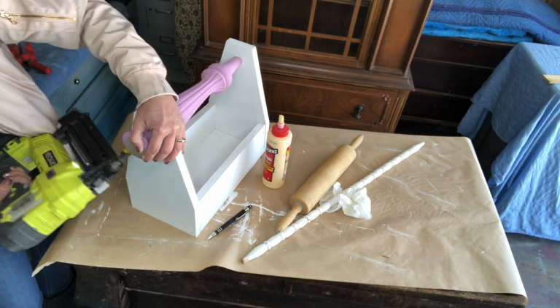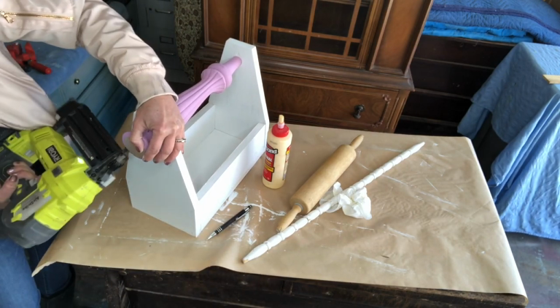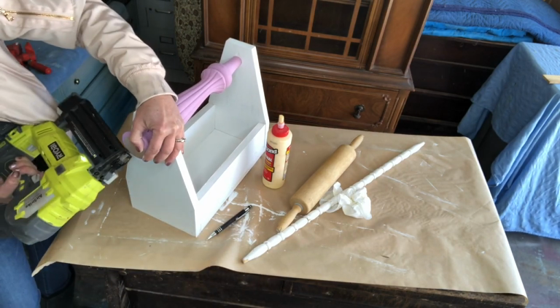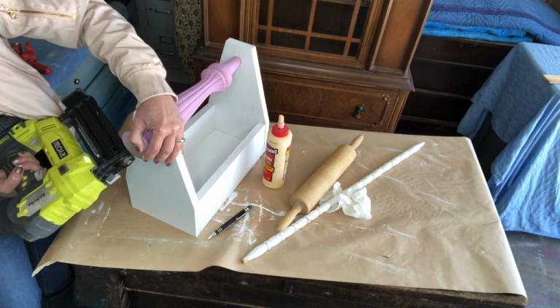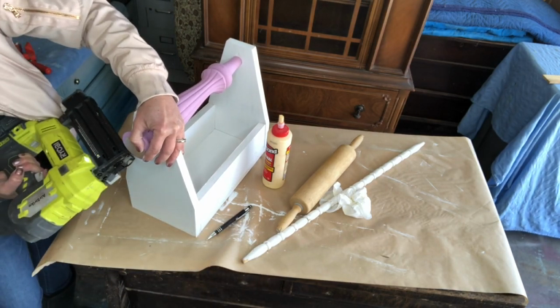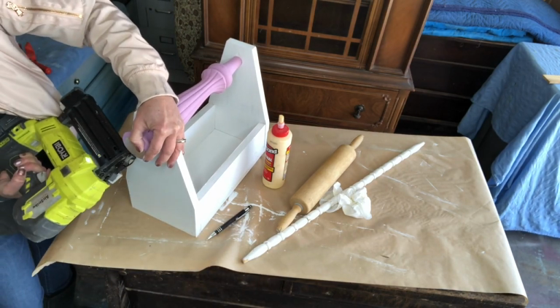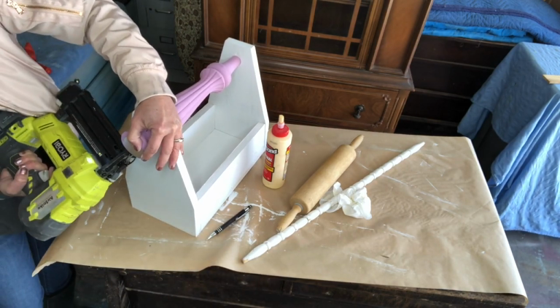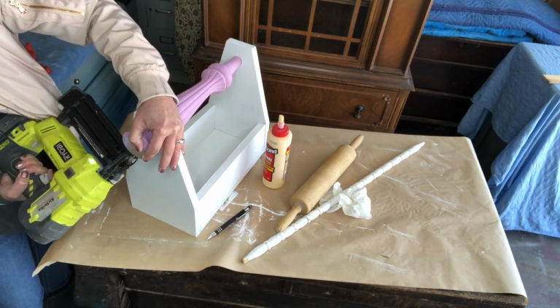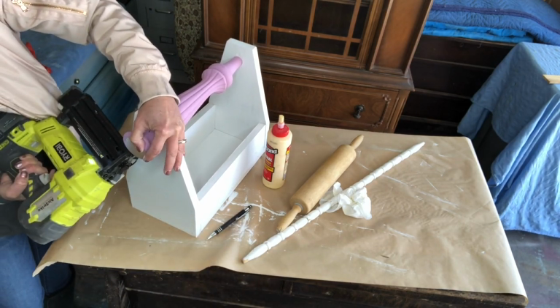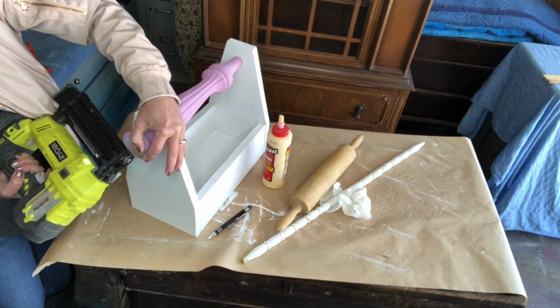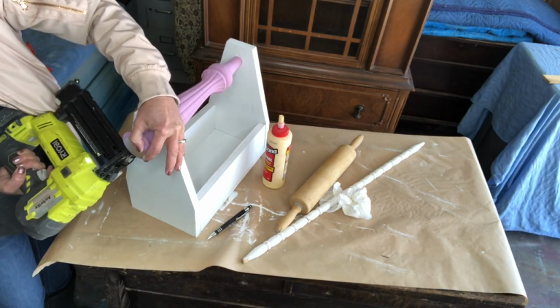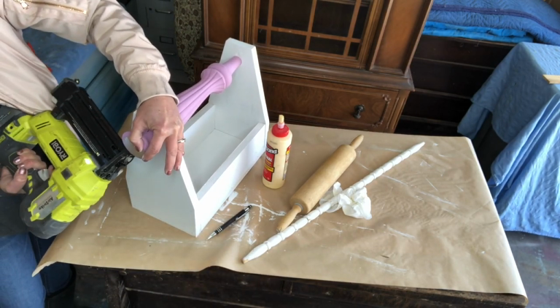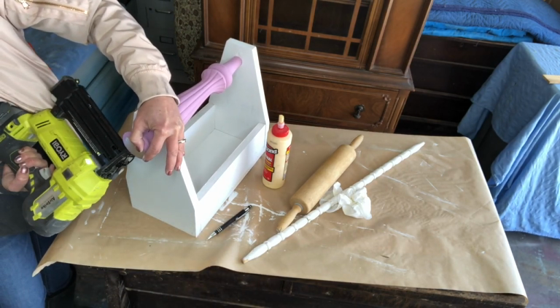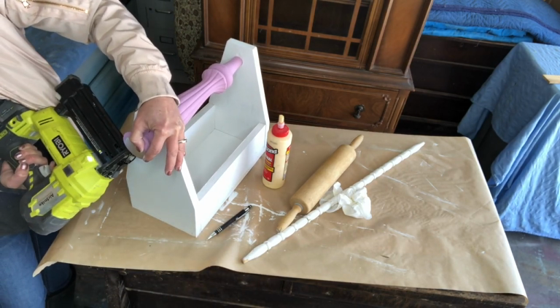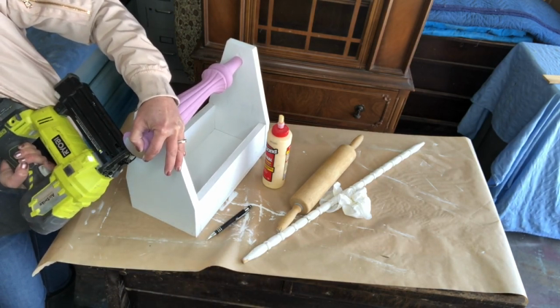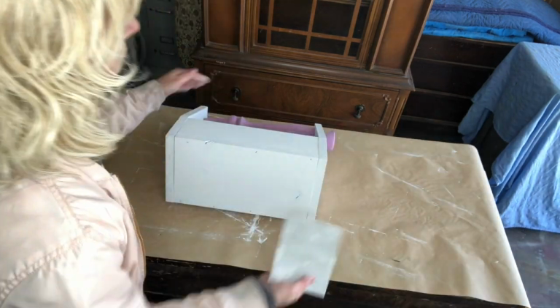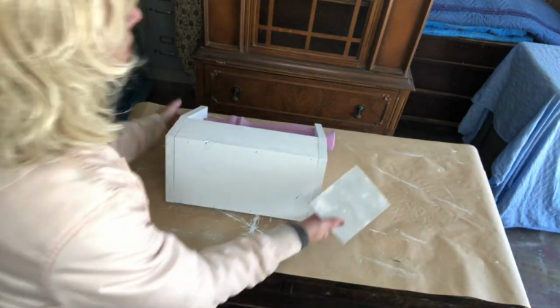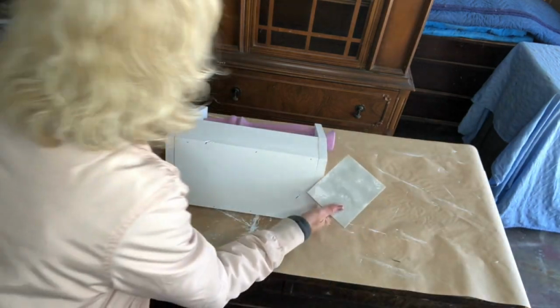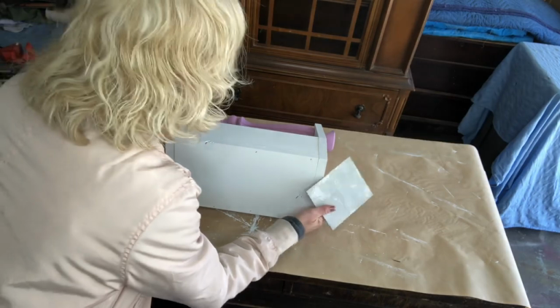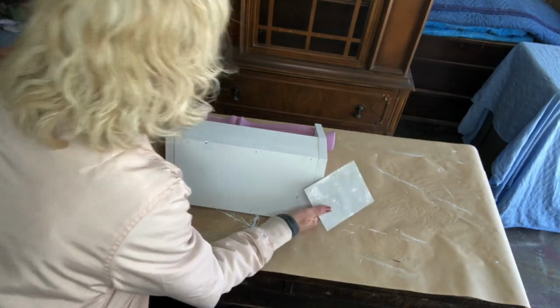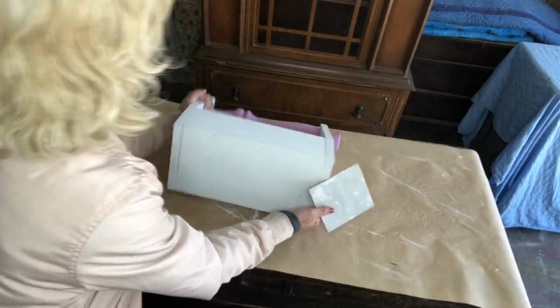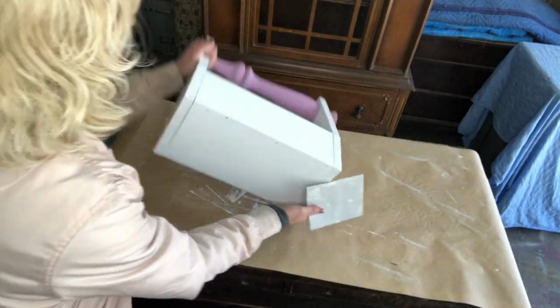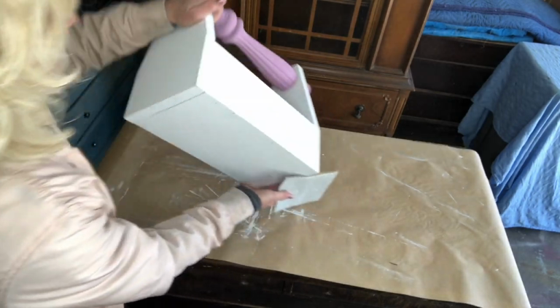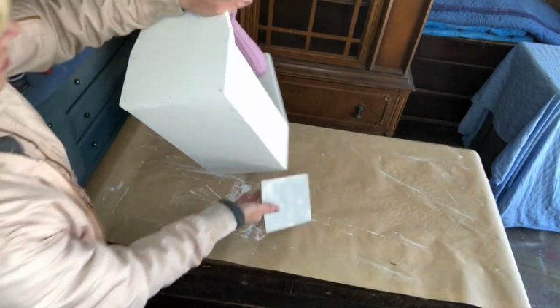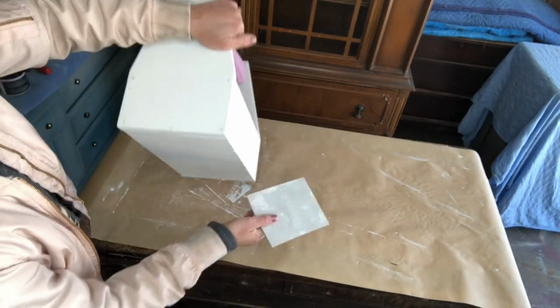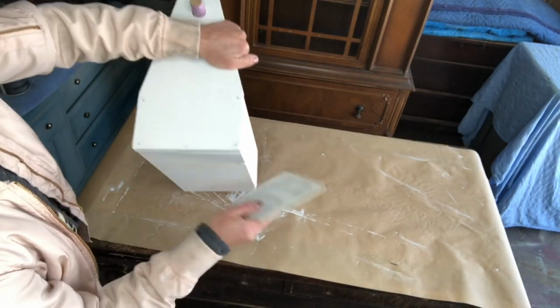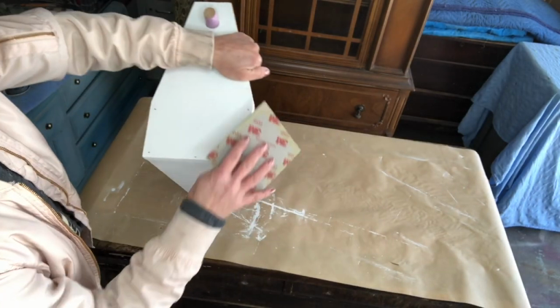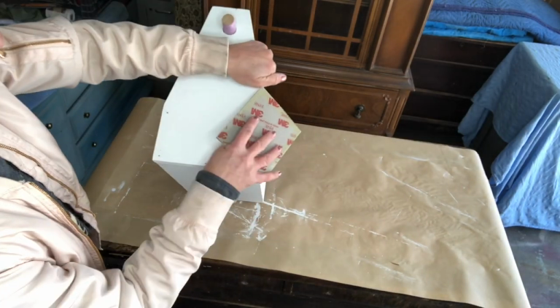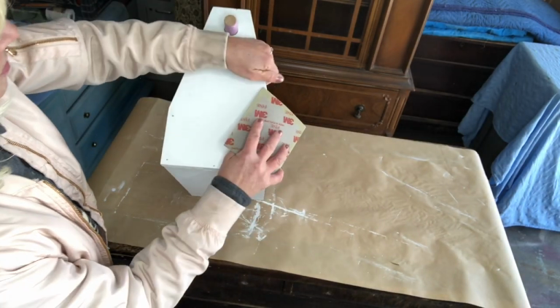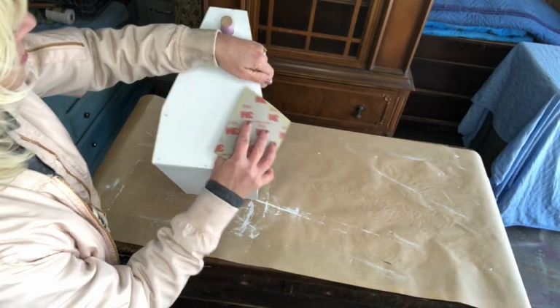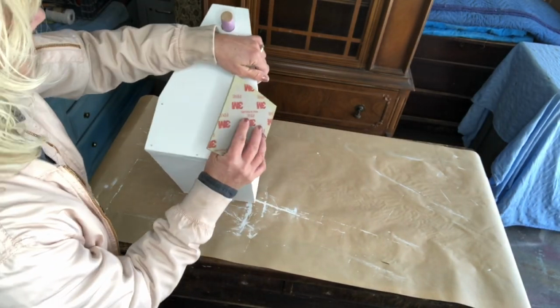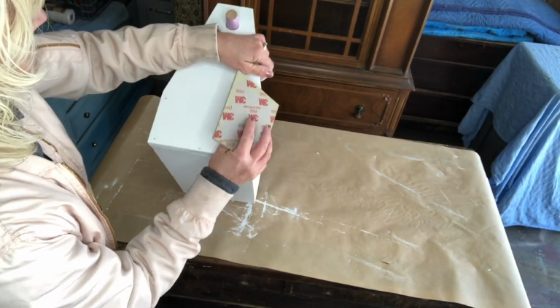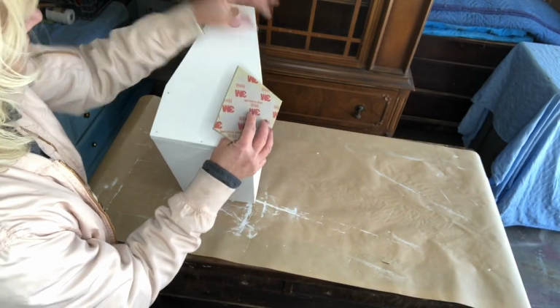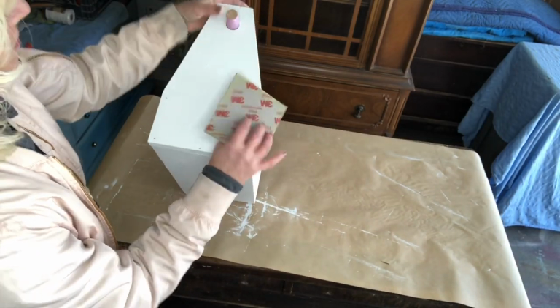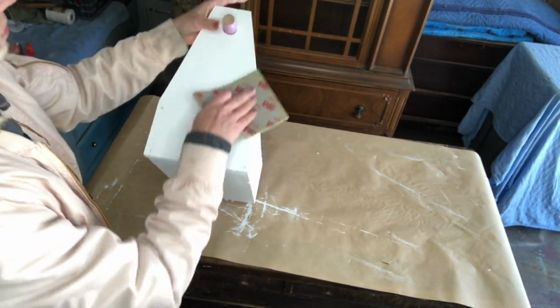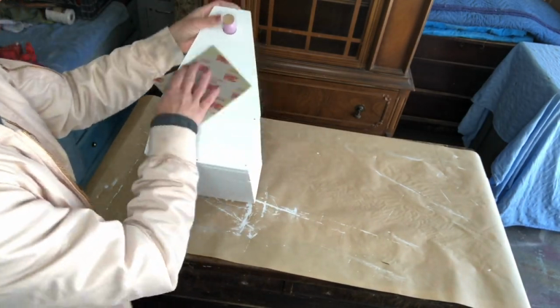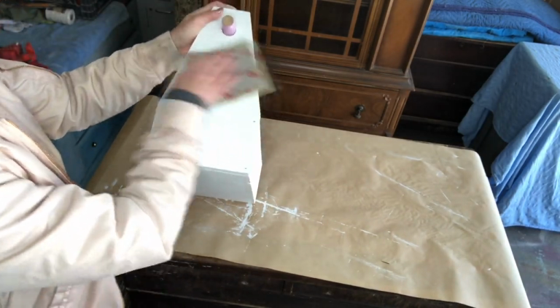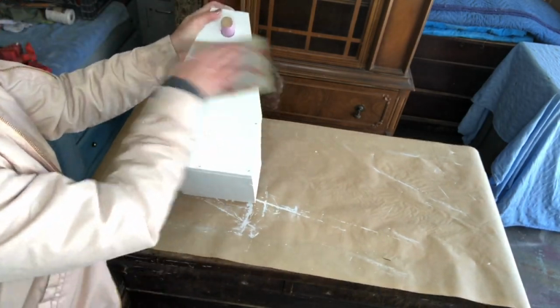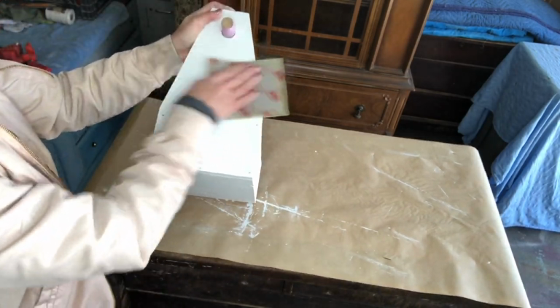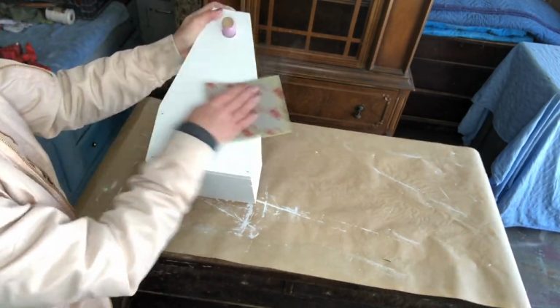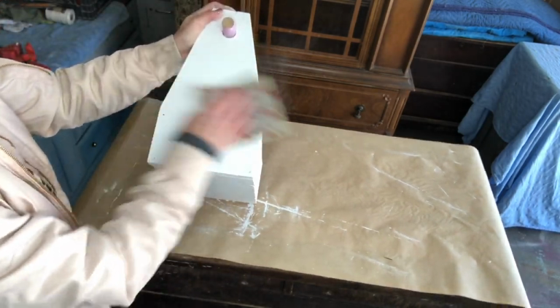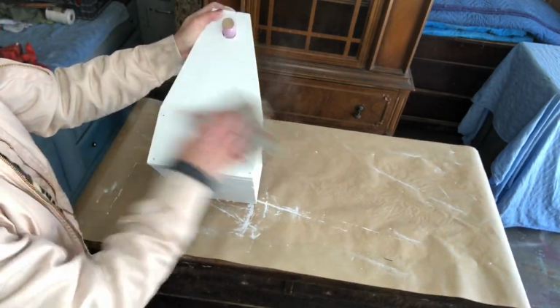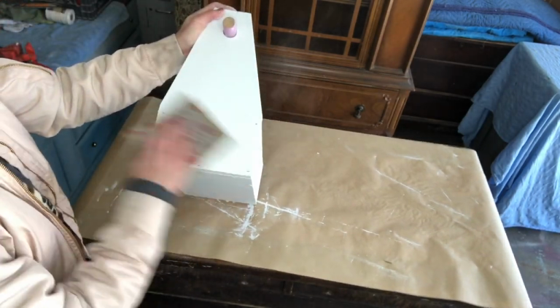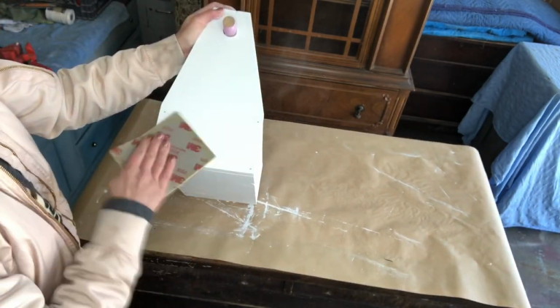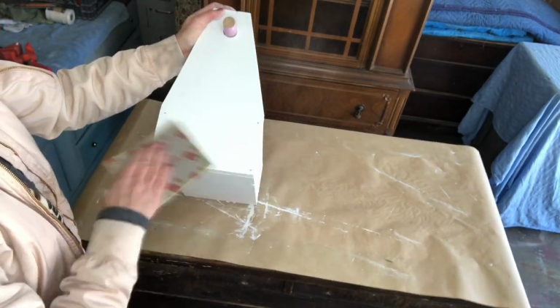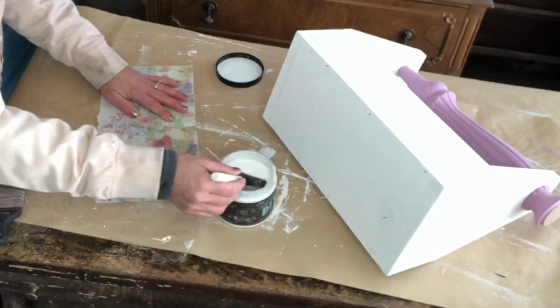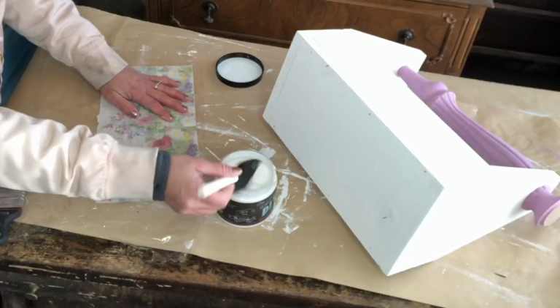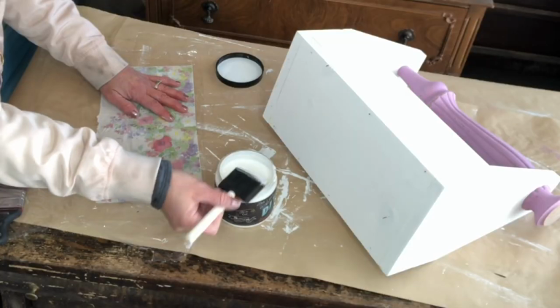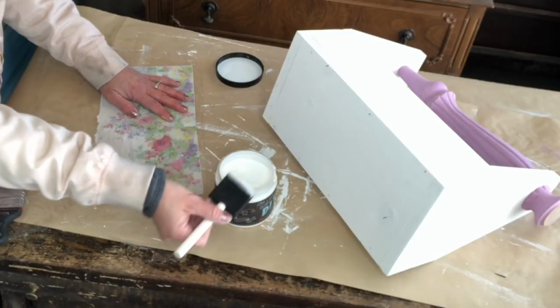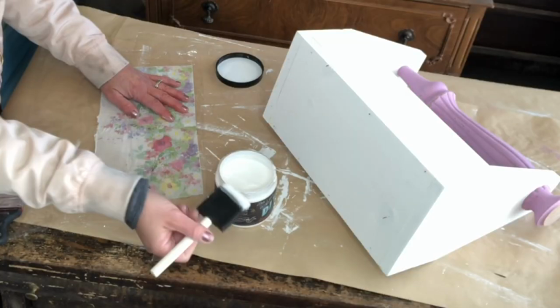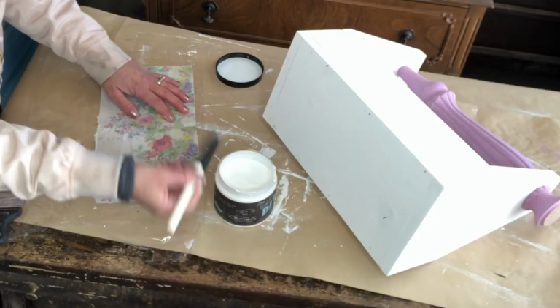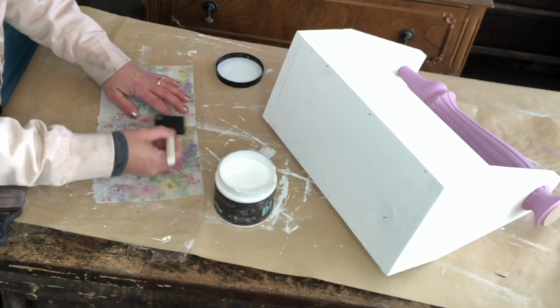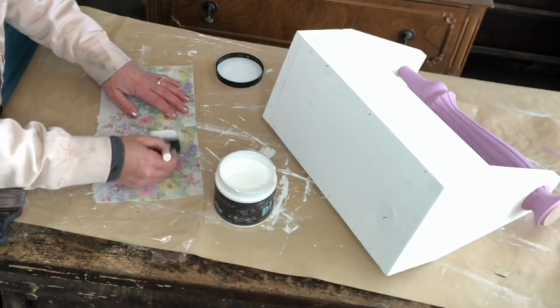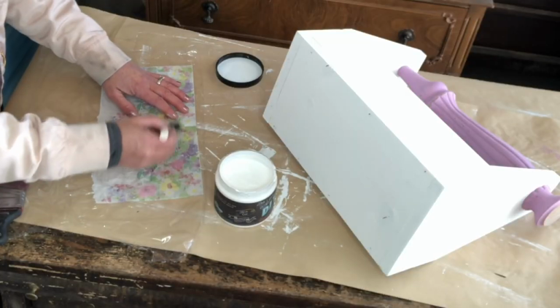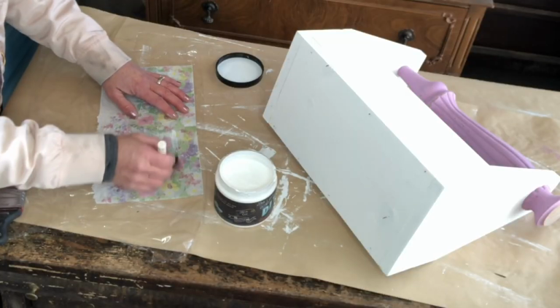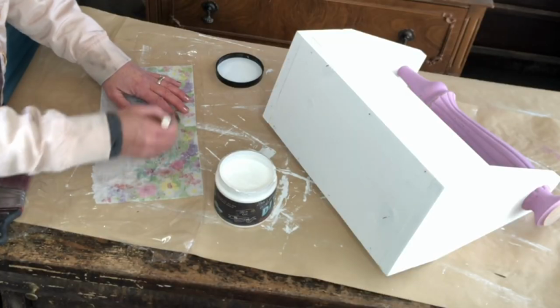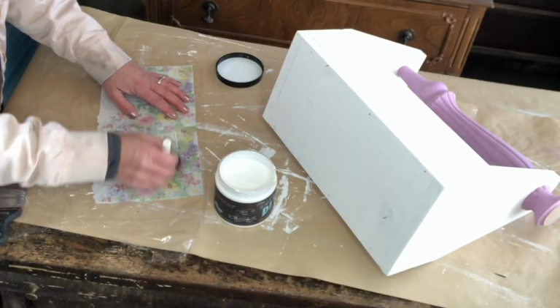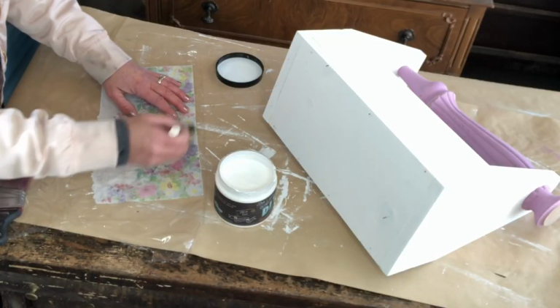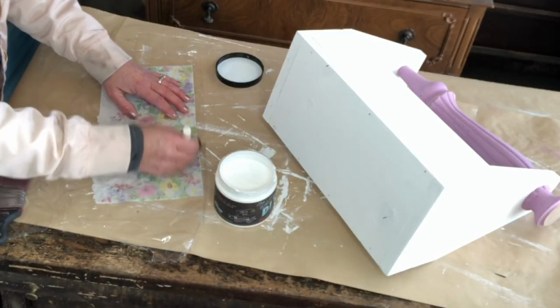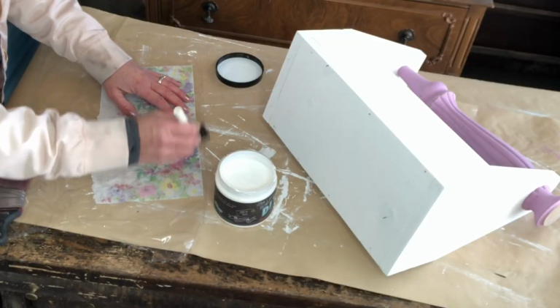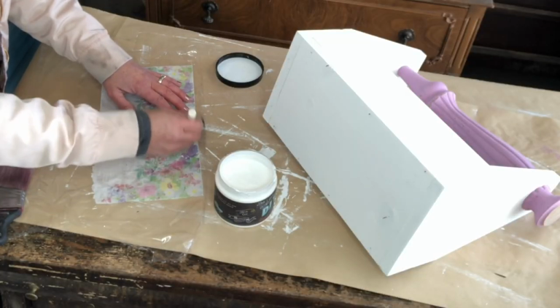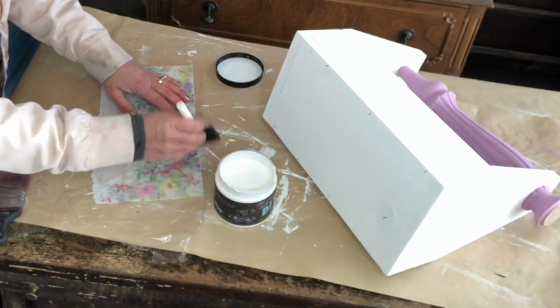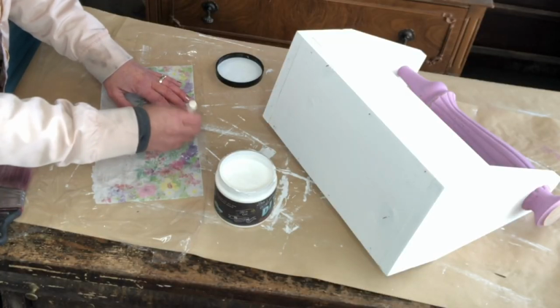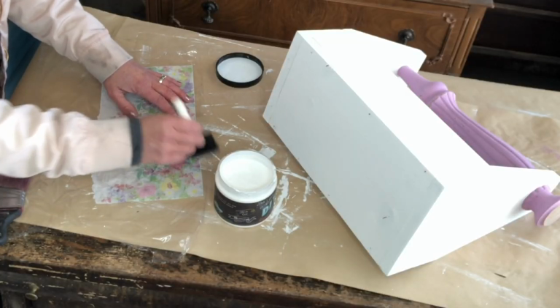Liquid Patina is a decoupage medium, a transfer agent, and a top coat. I'm going to use it to decoupage.